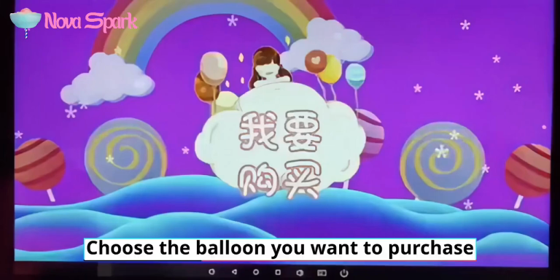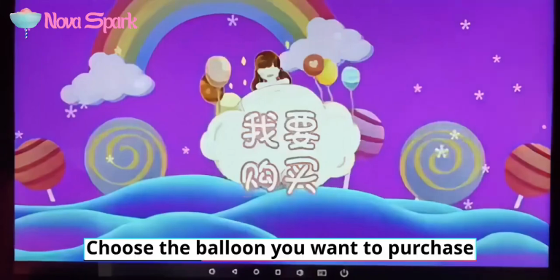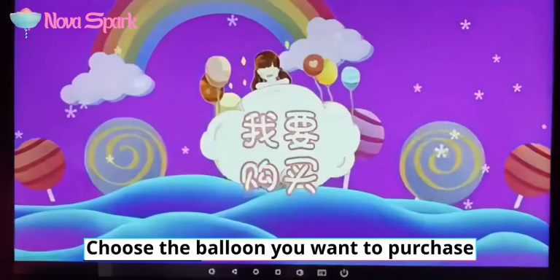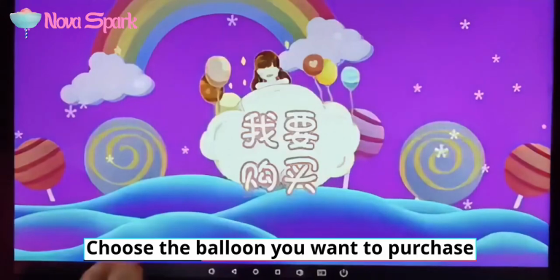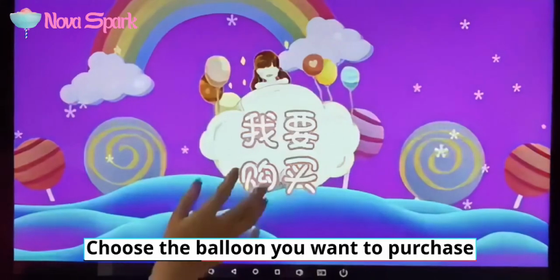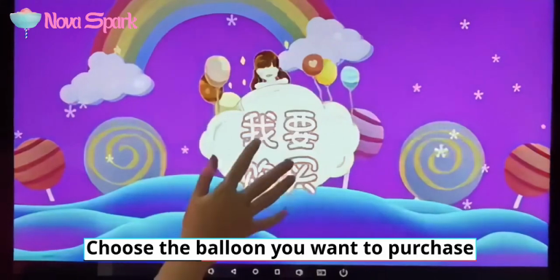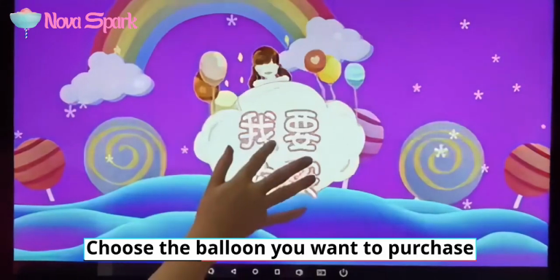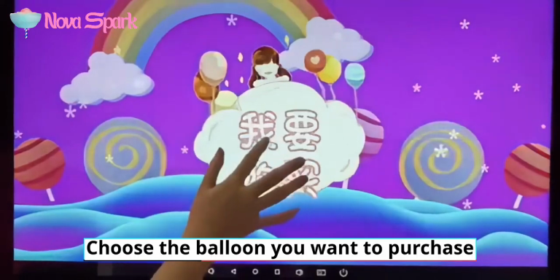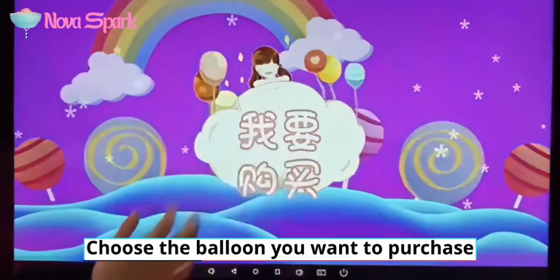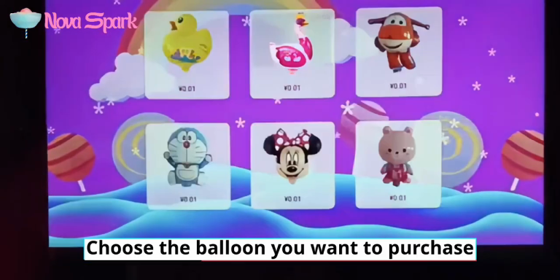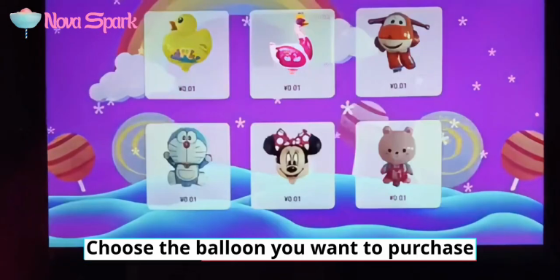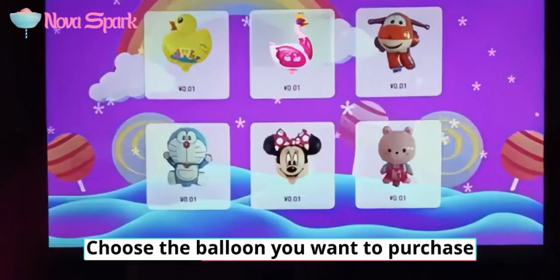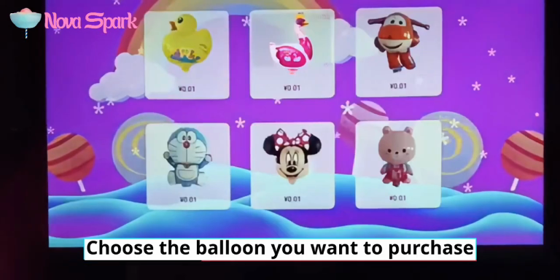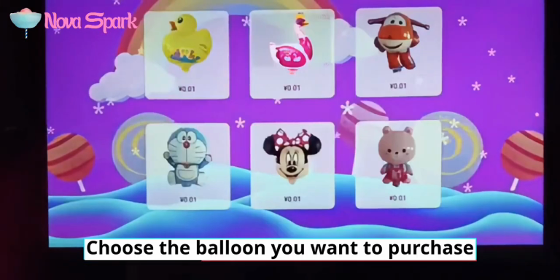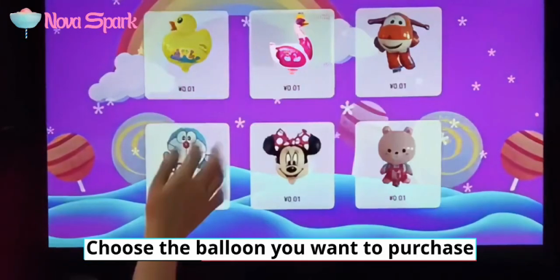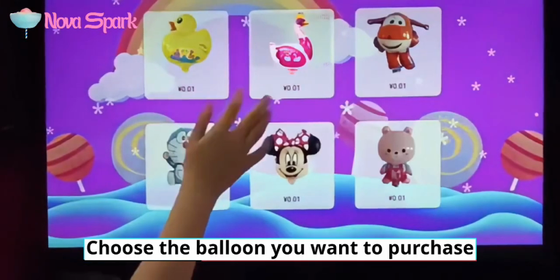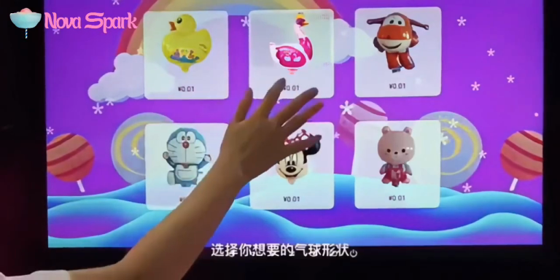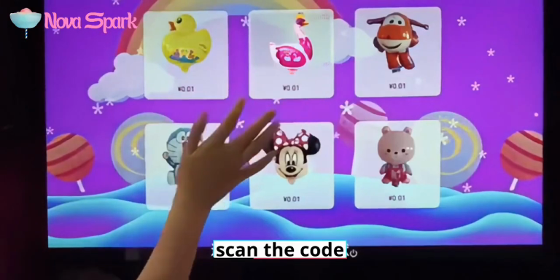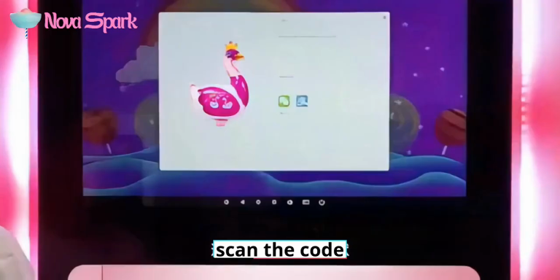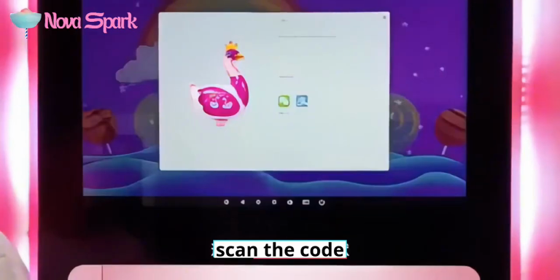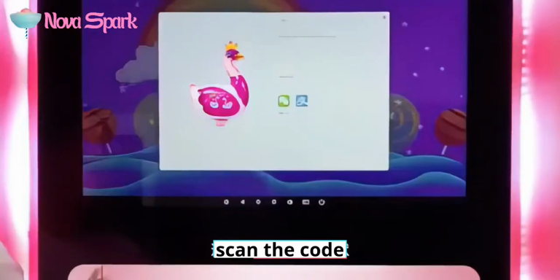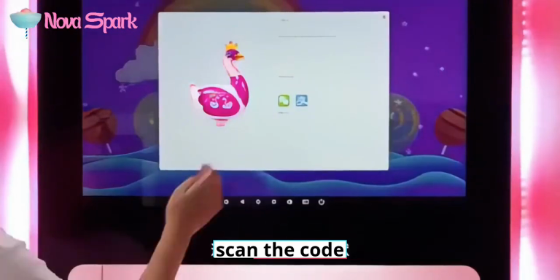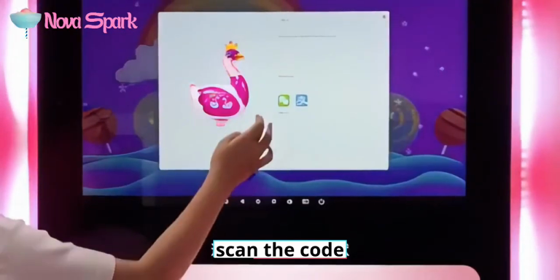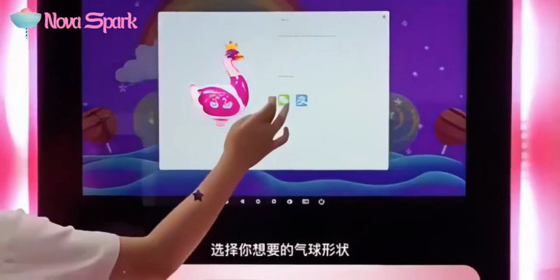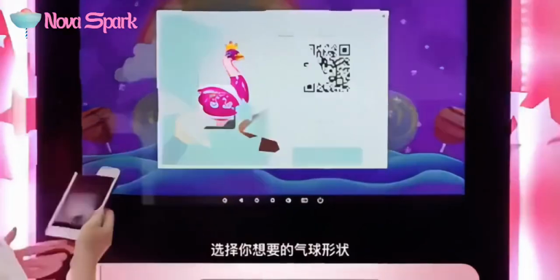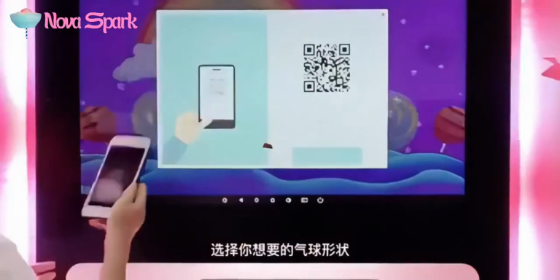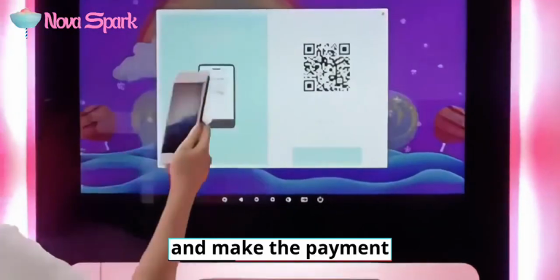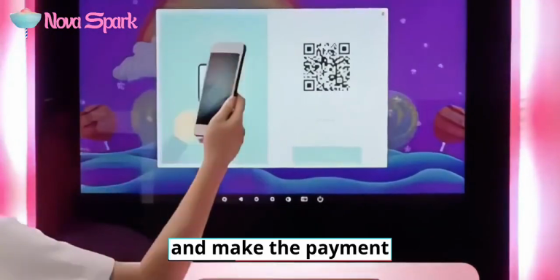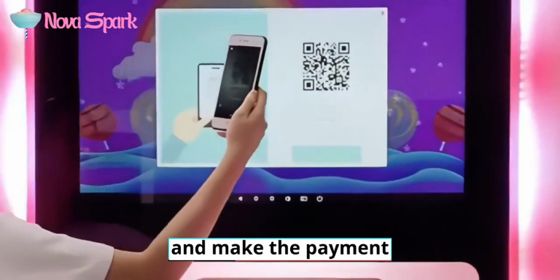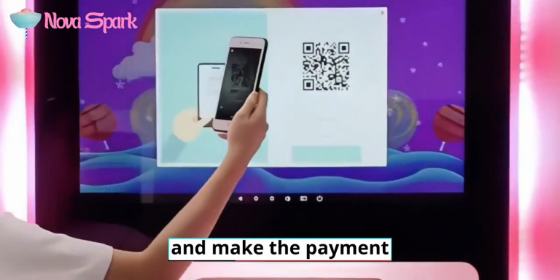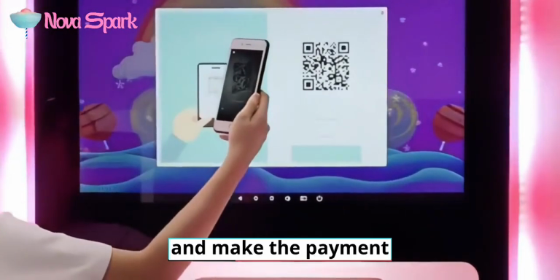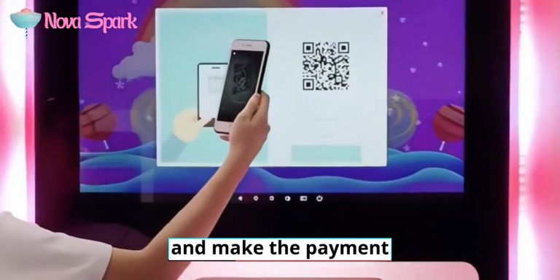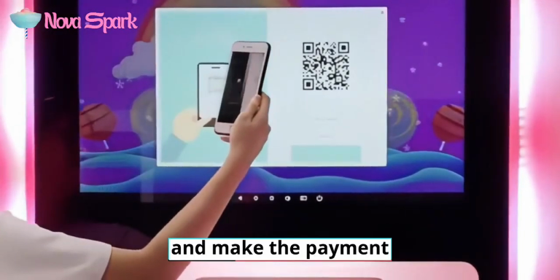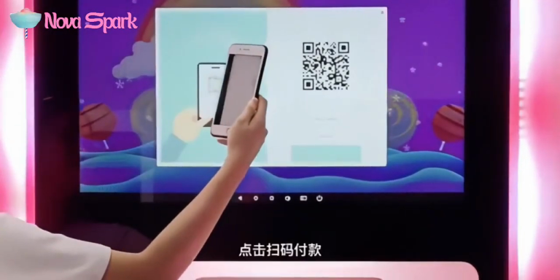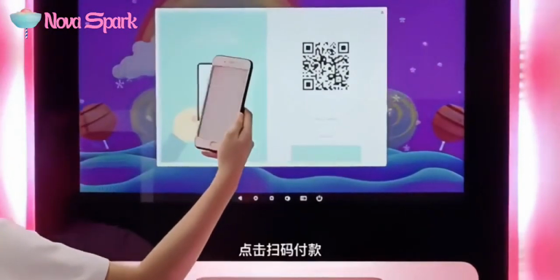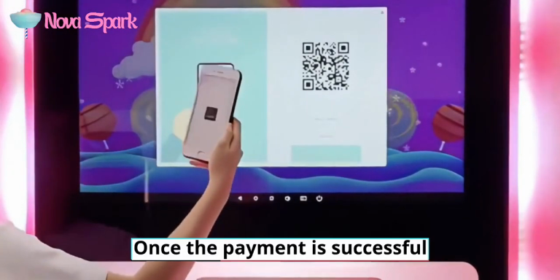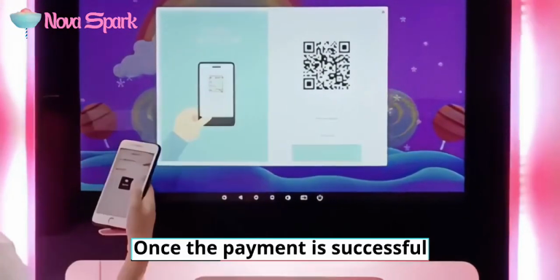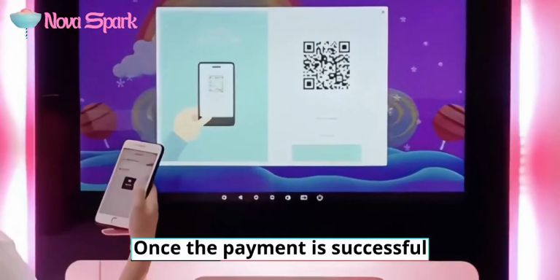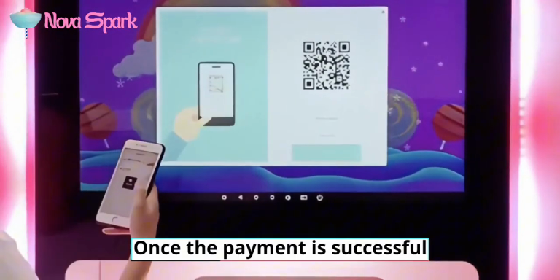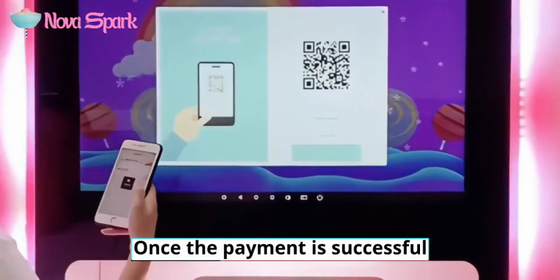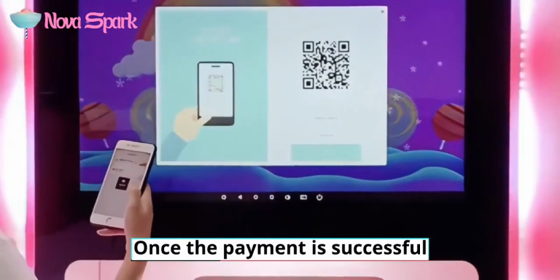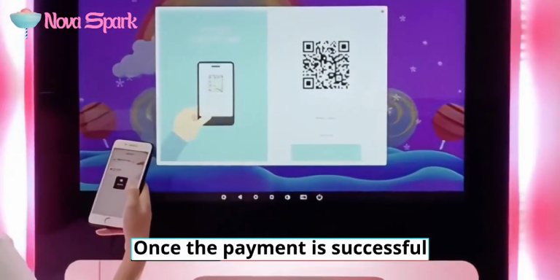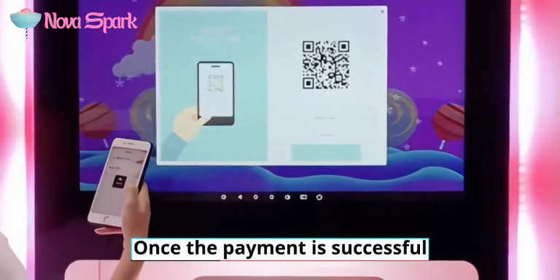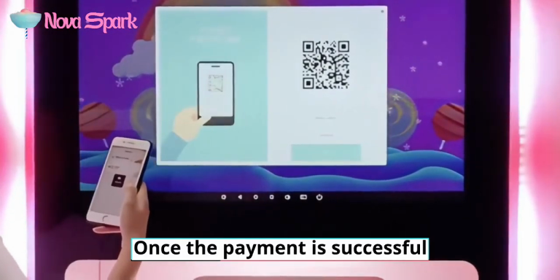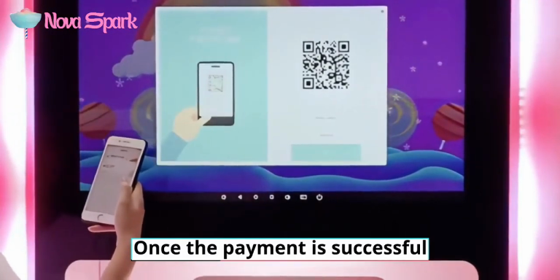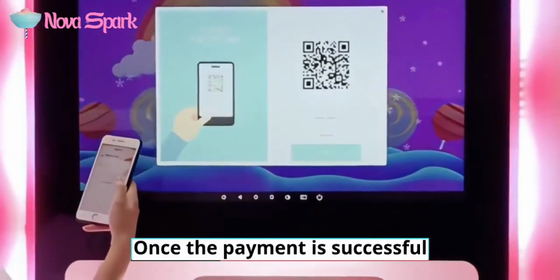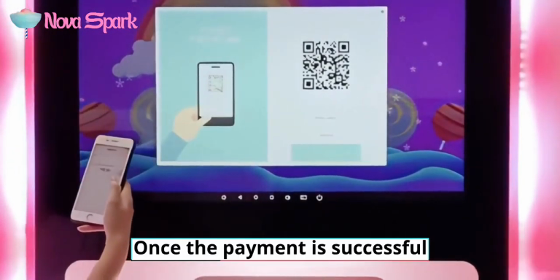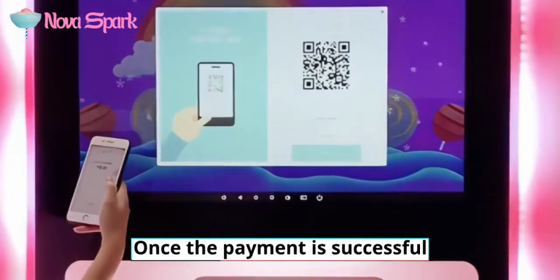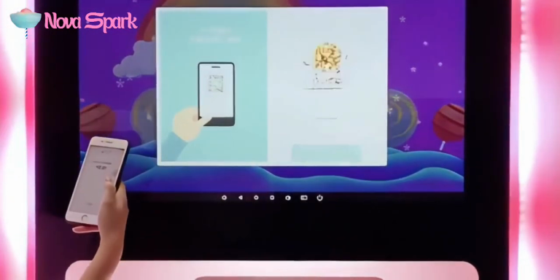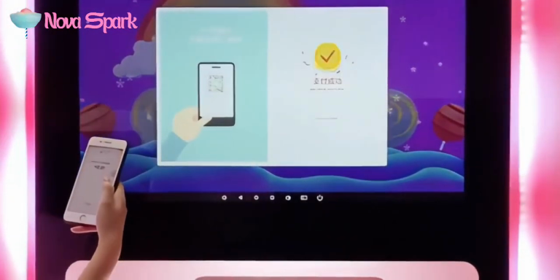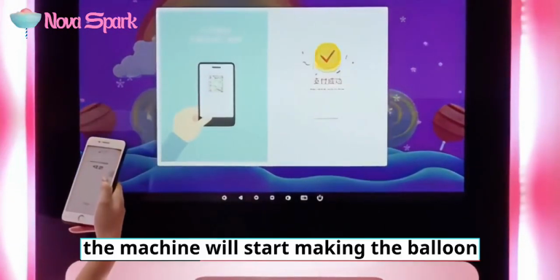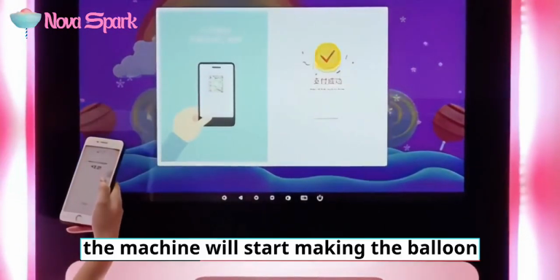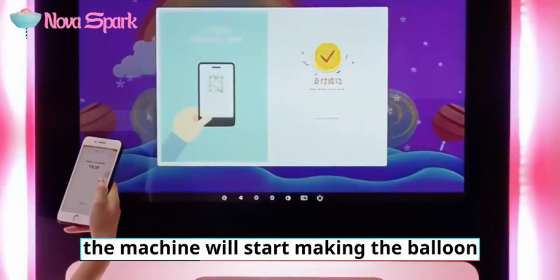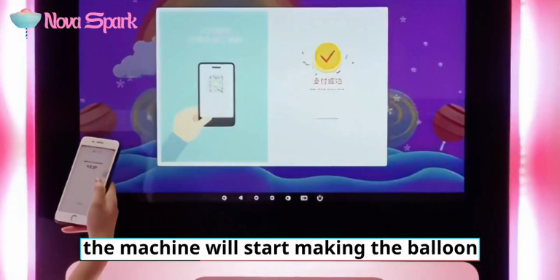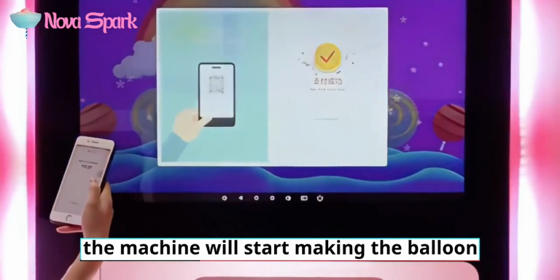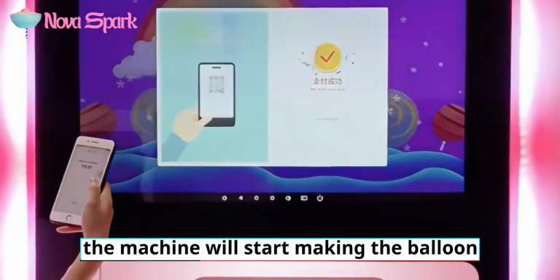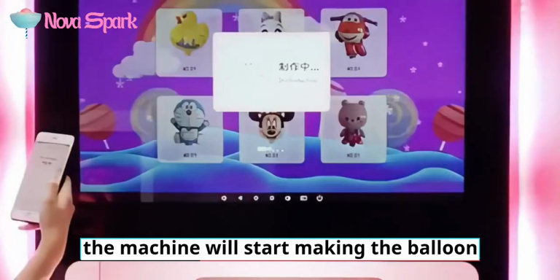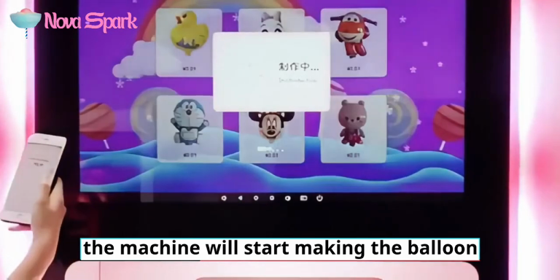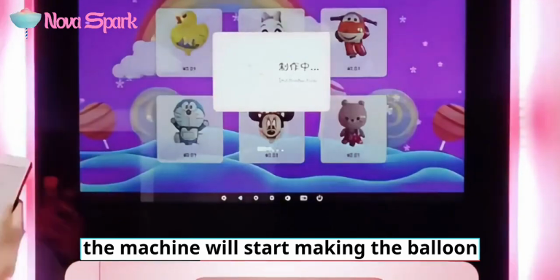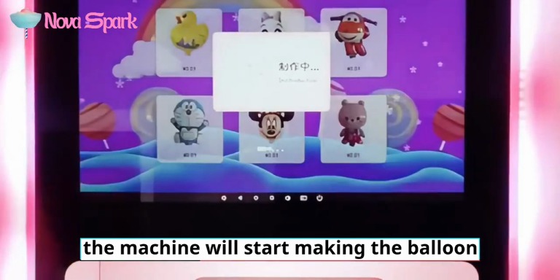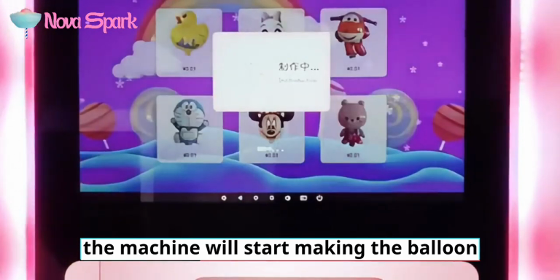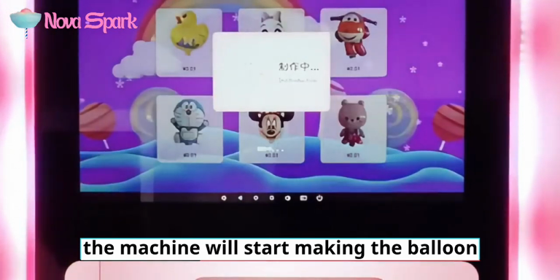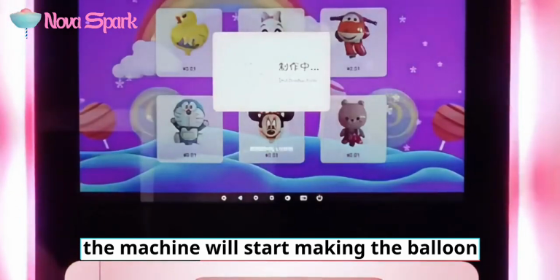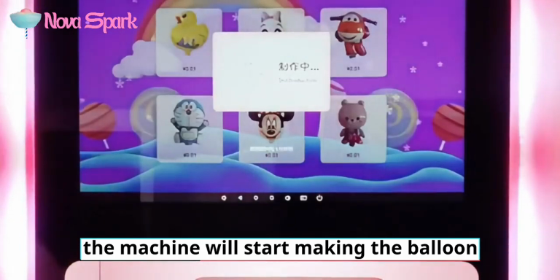Choose the balloon you want to purchase, scan the code, and make the payment. Once the payment is successful, the machine will start making the balloon.